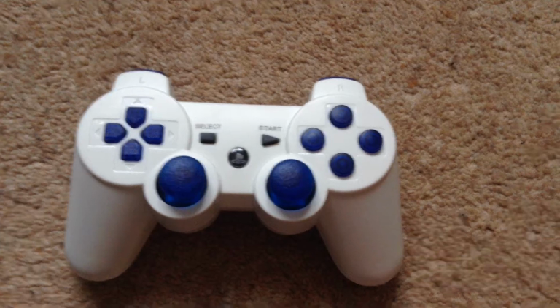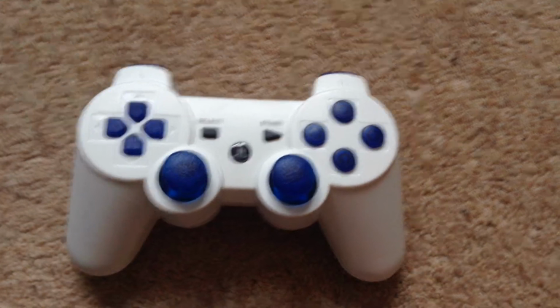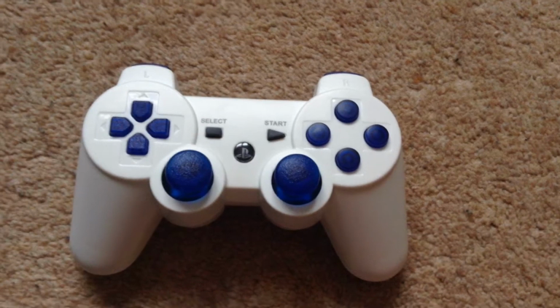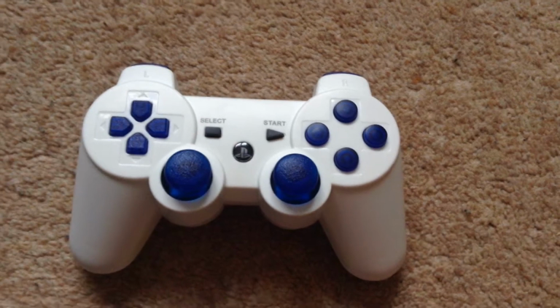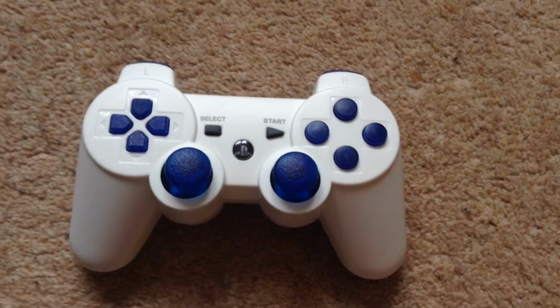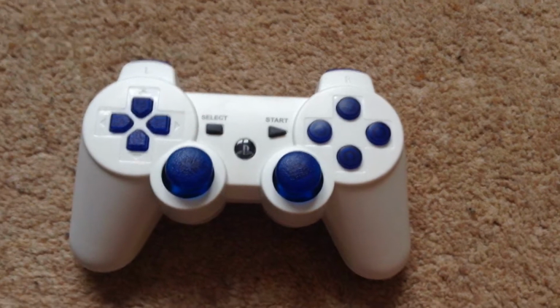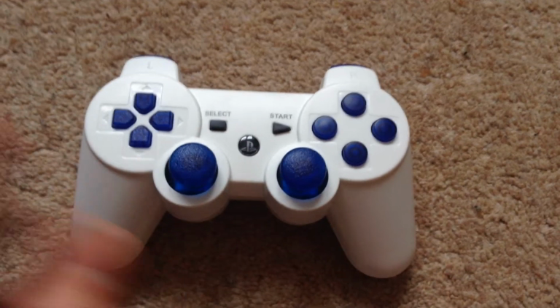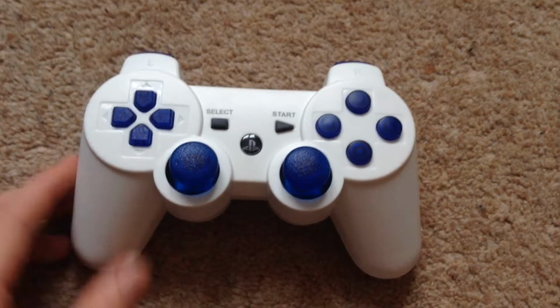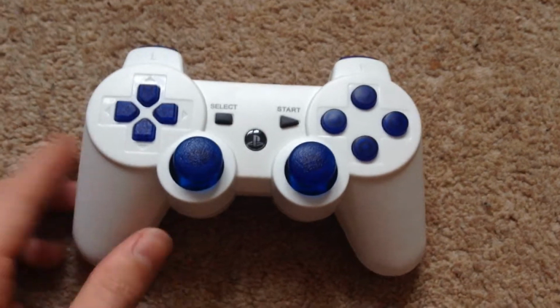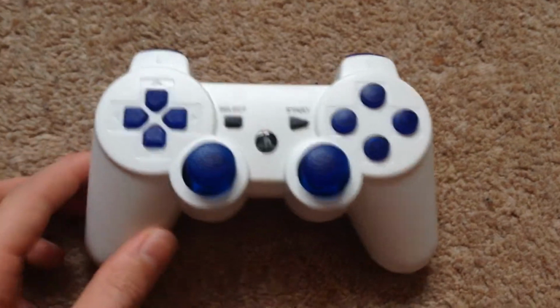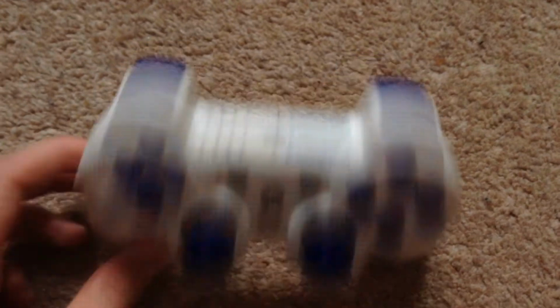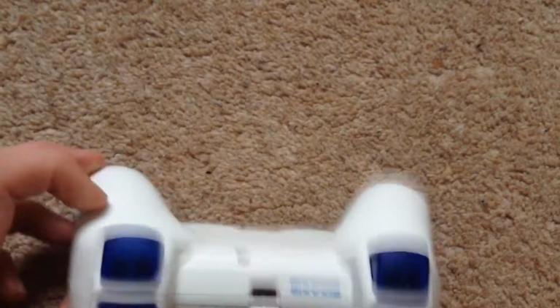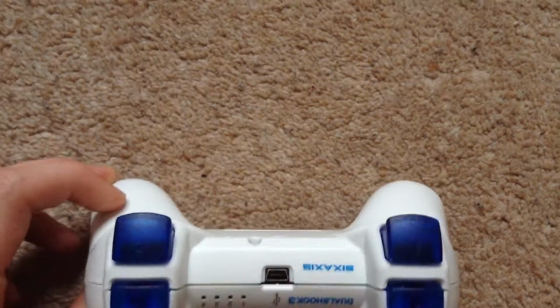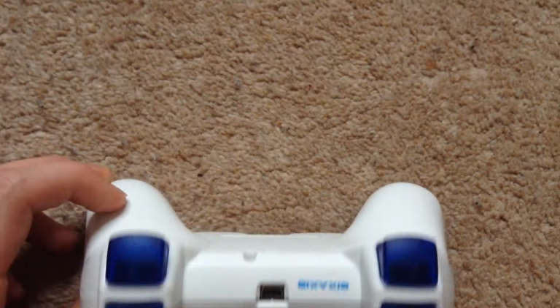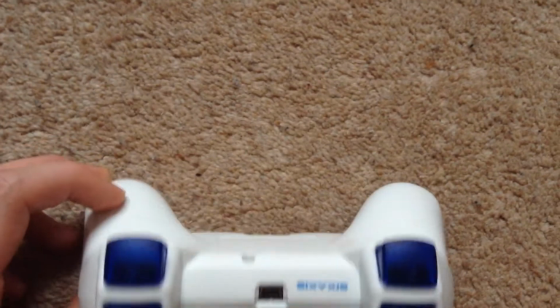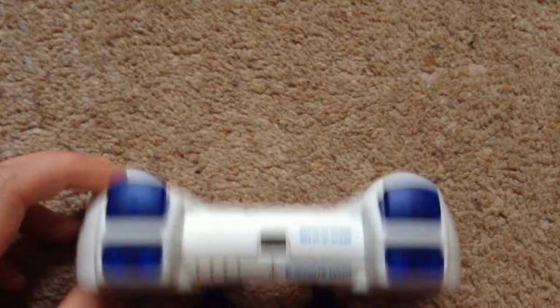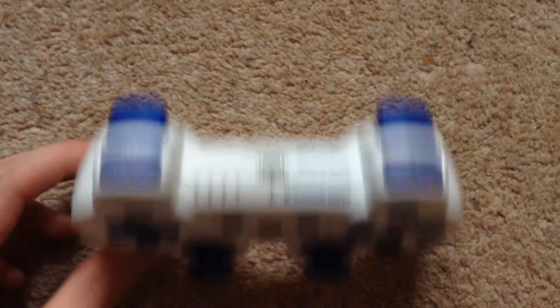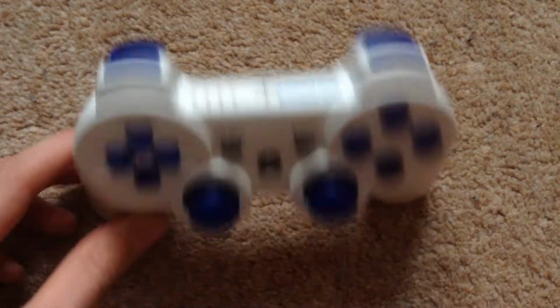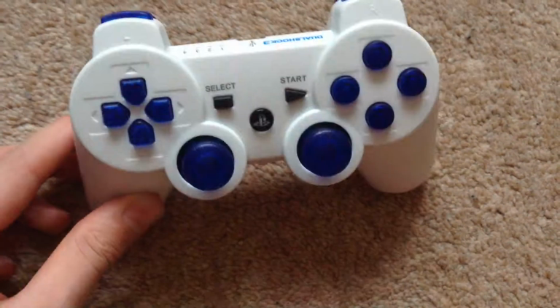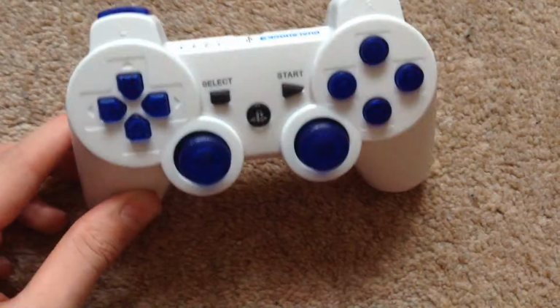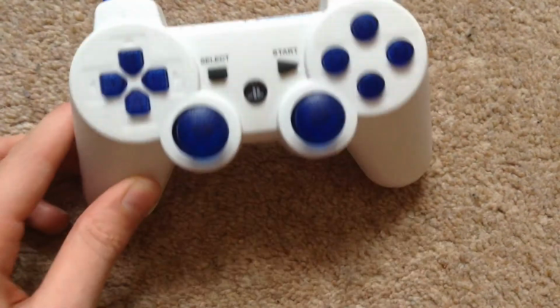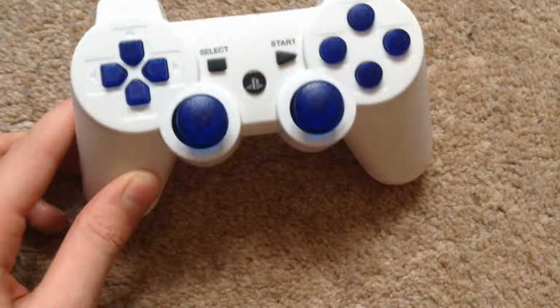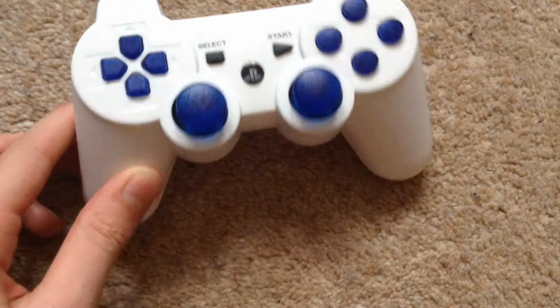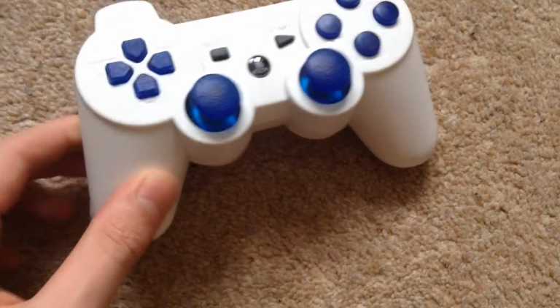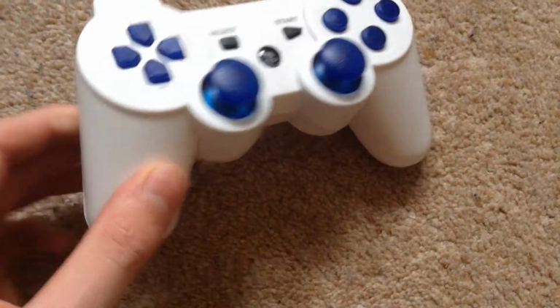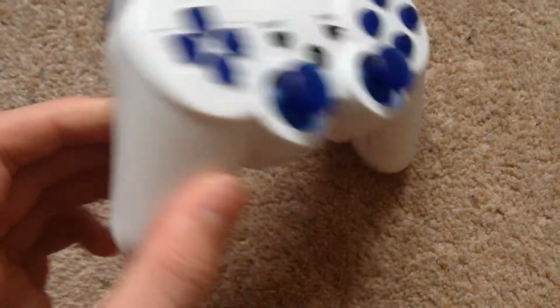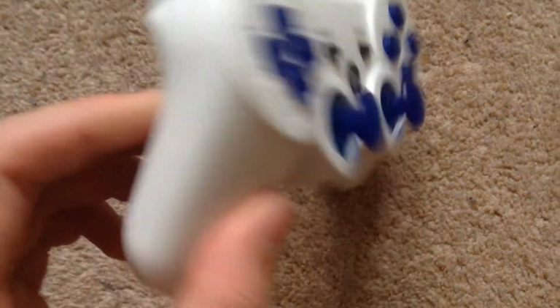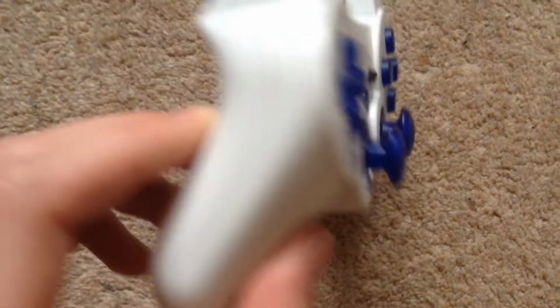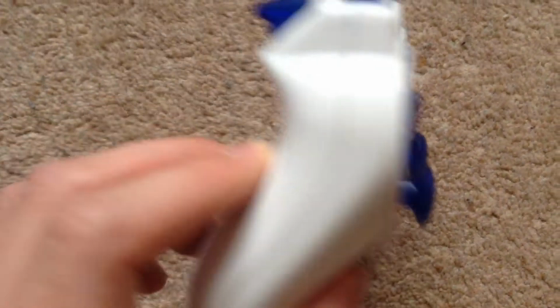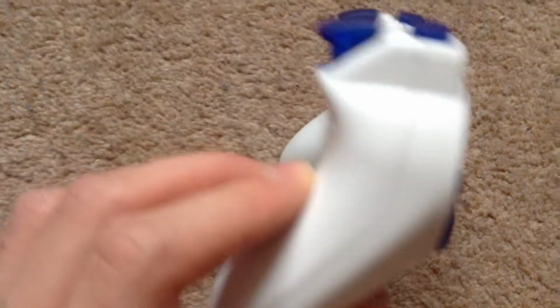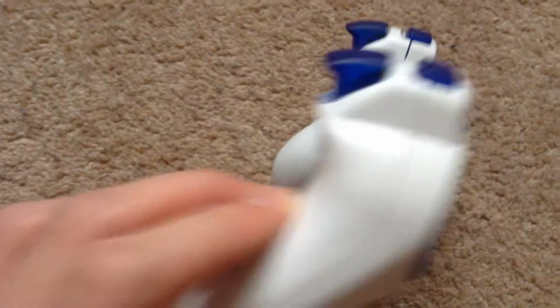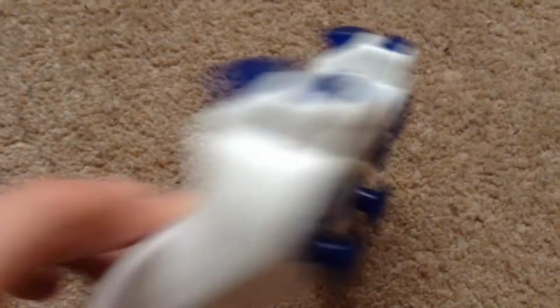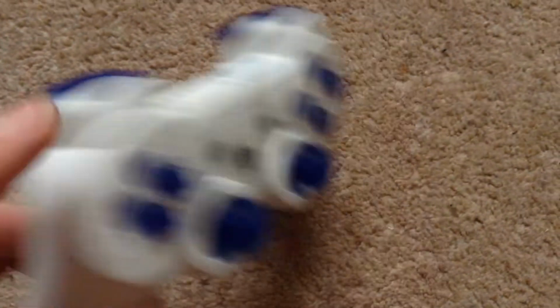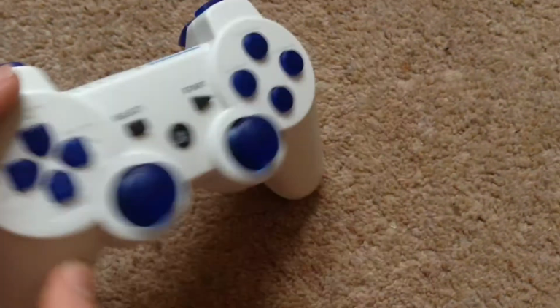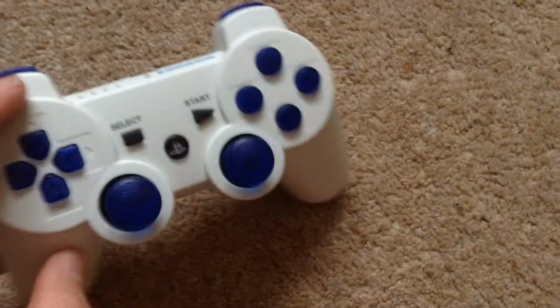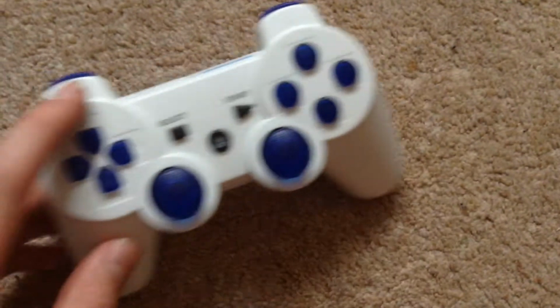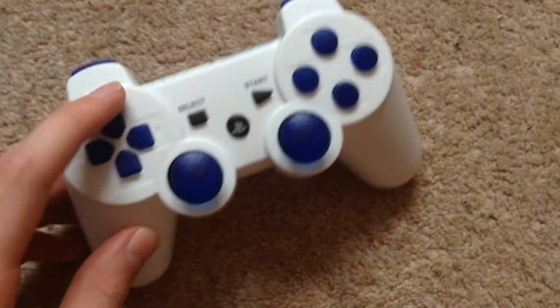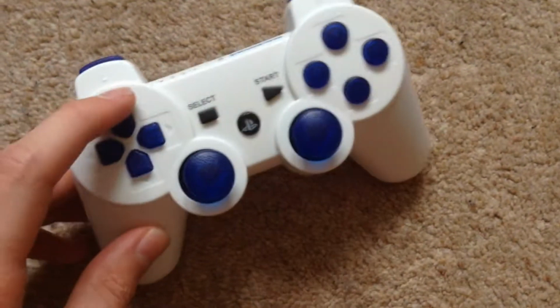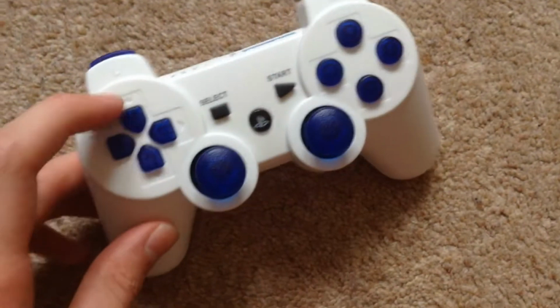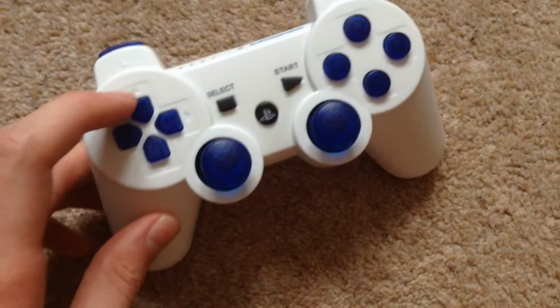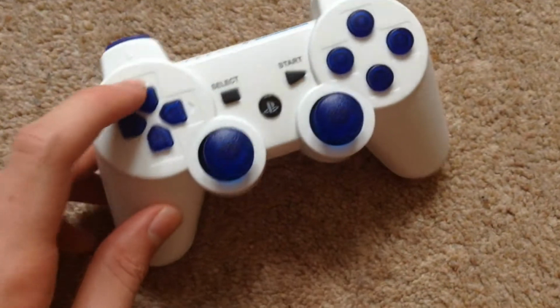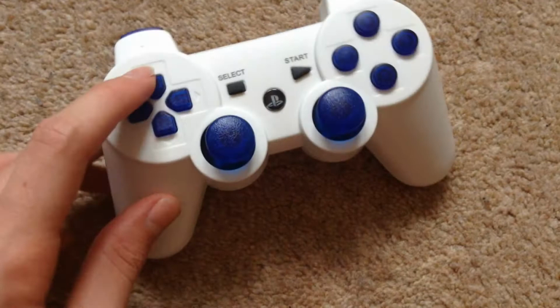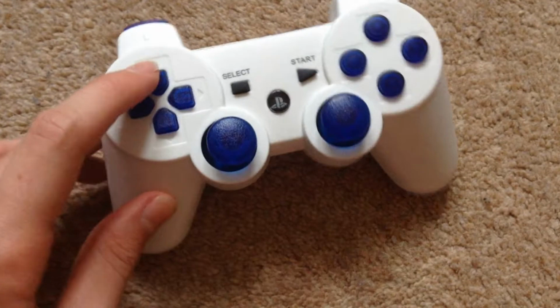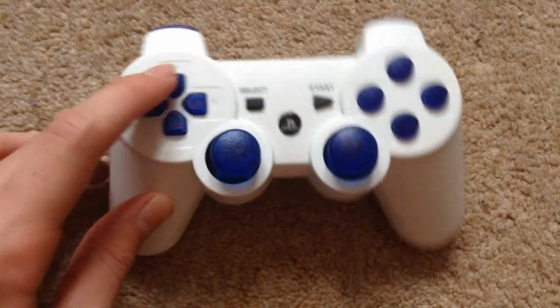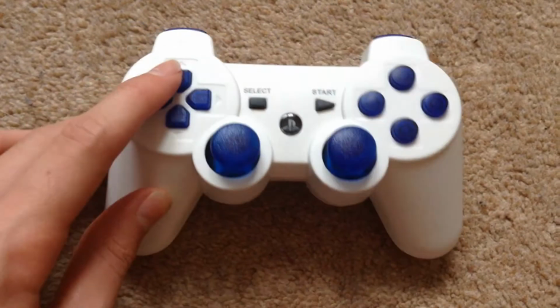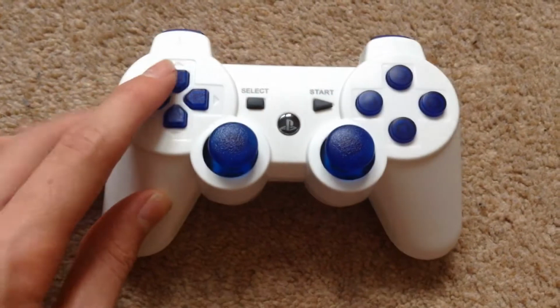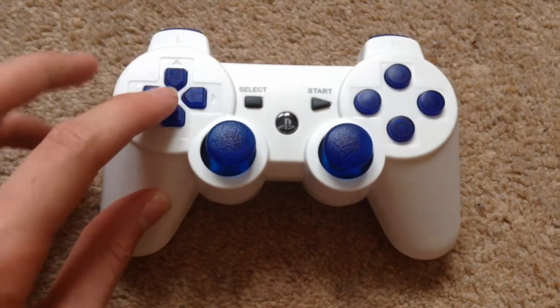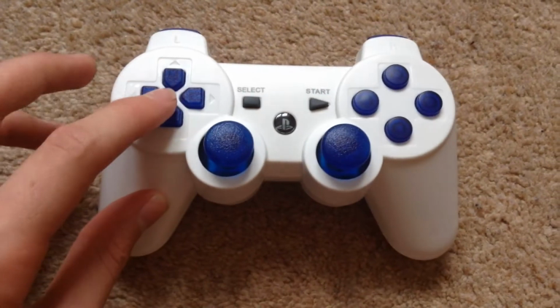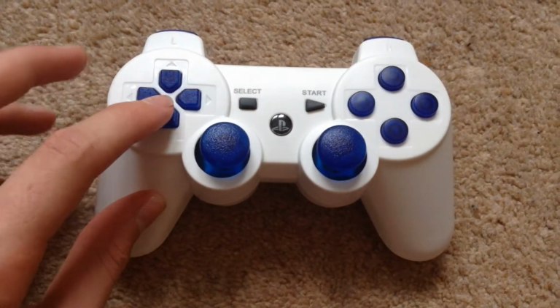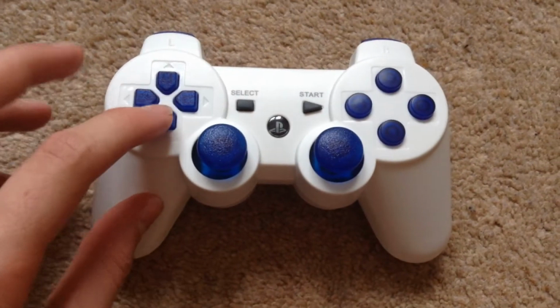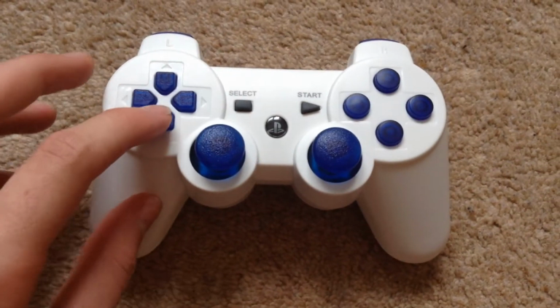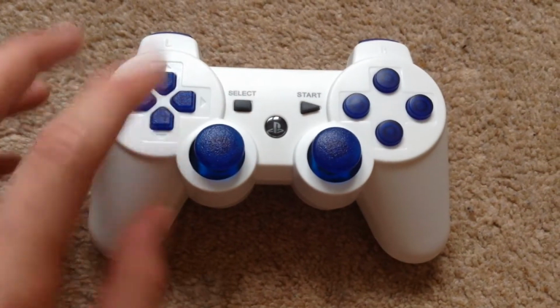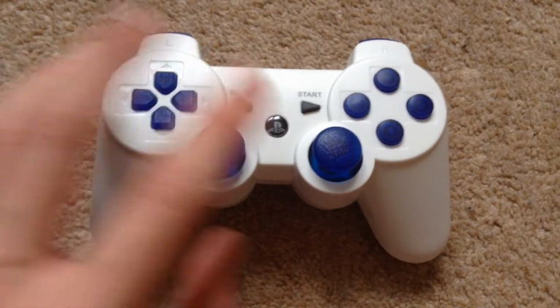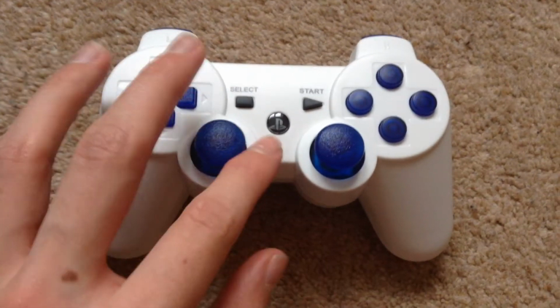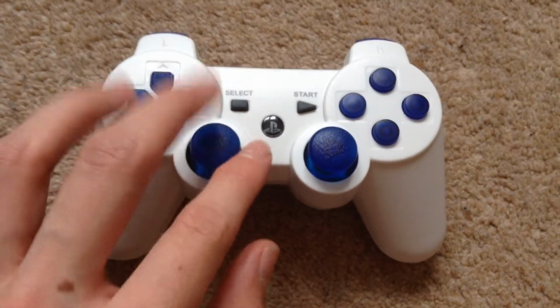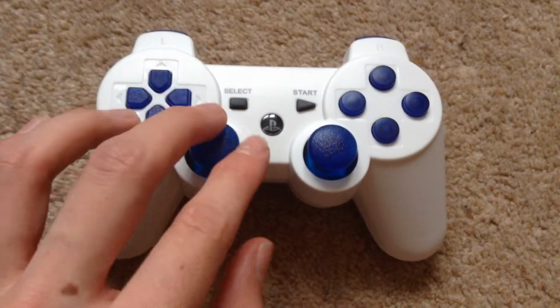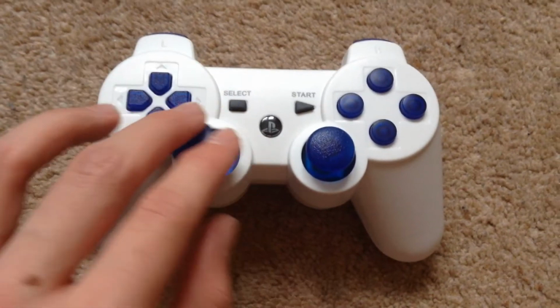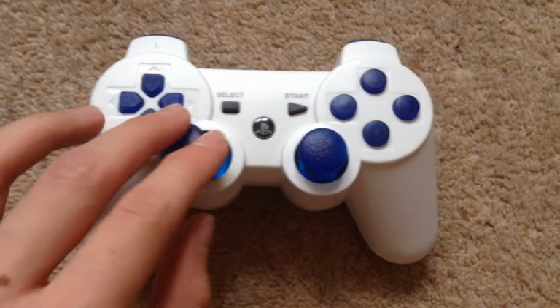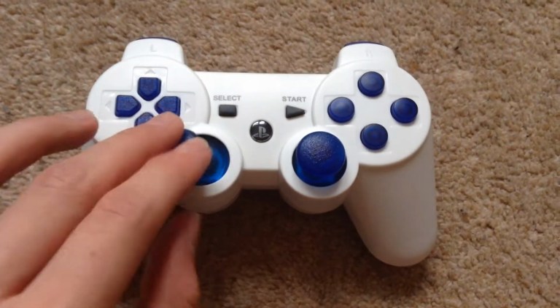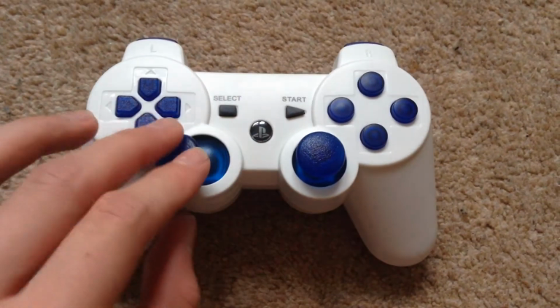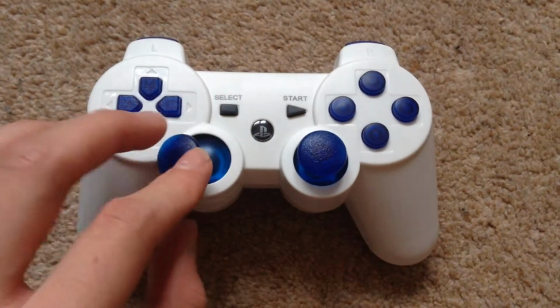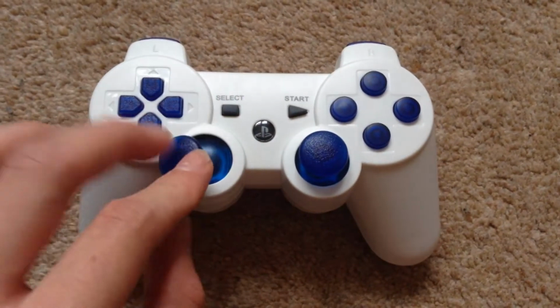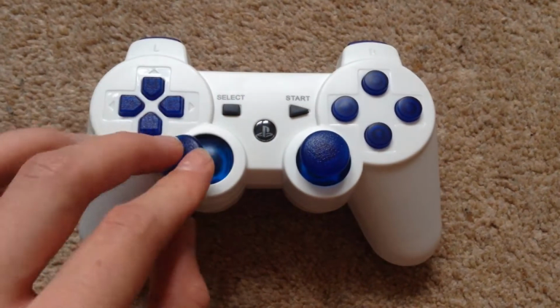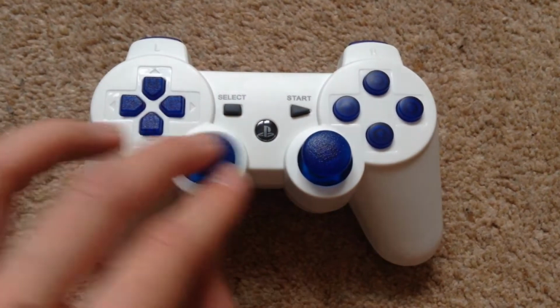Hey guys, this is my PlayStation controller. I don't actually own a PlayStation controller, but this is for my friend.